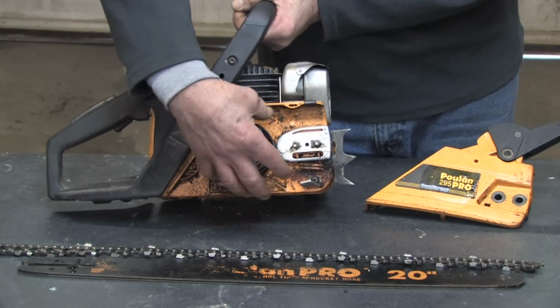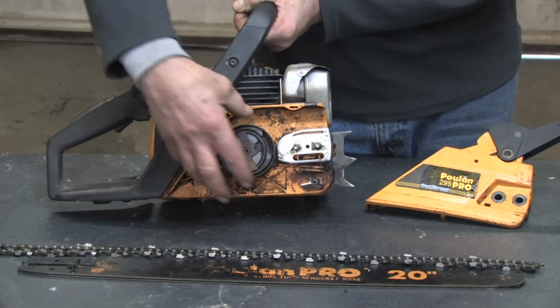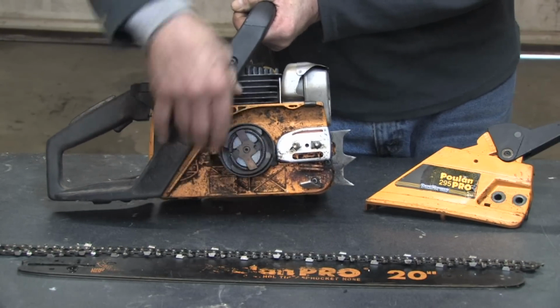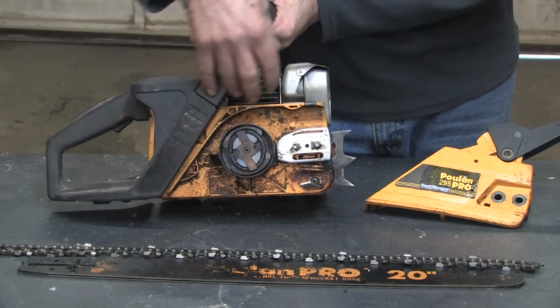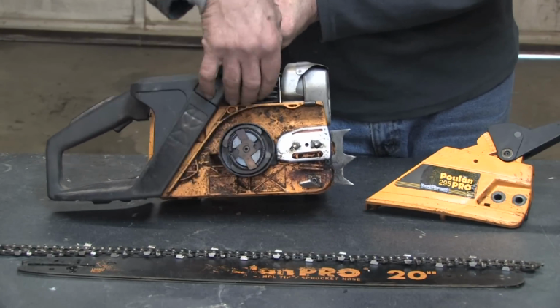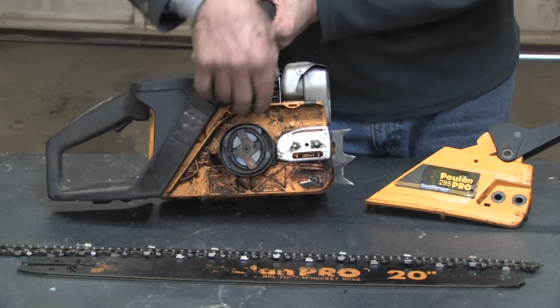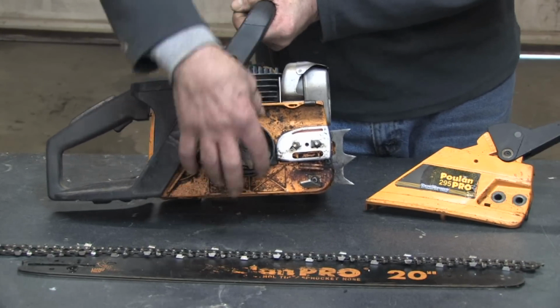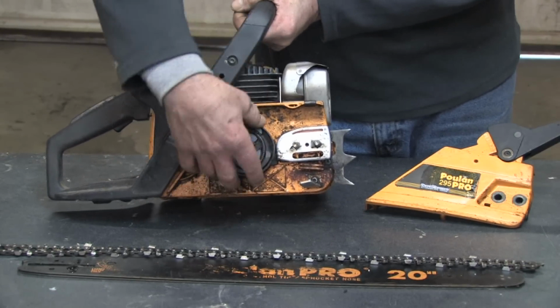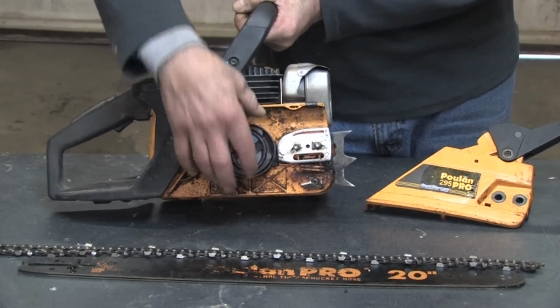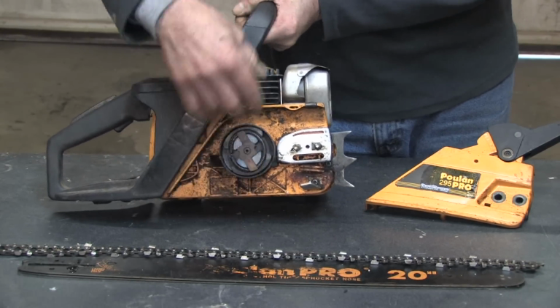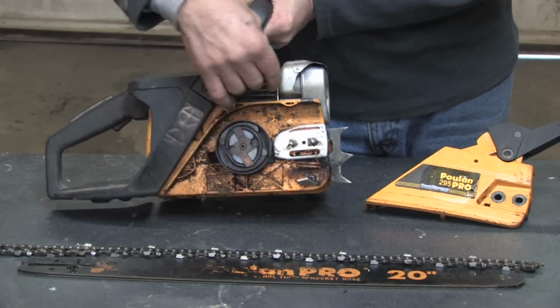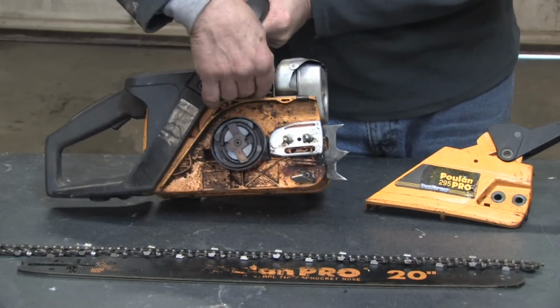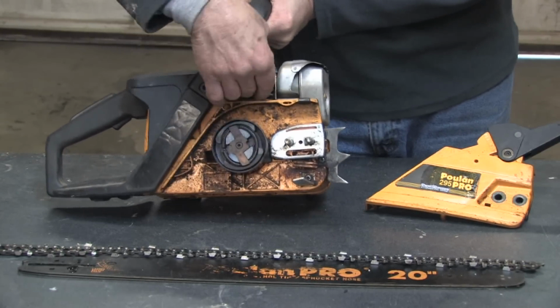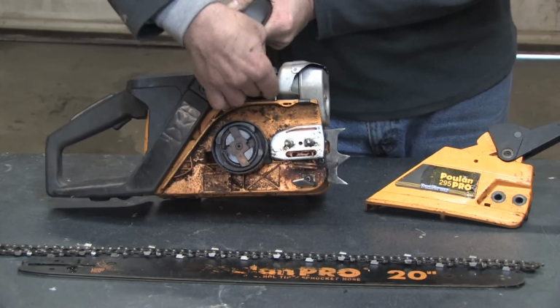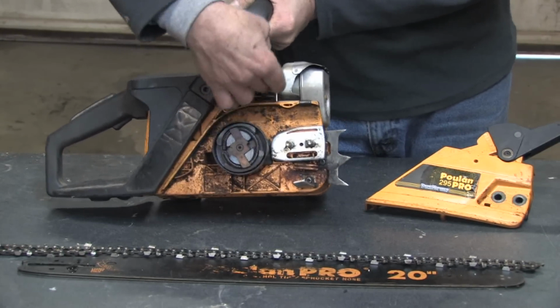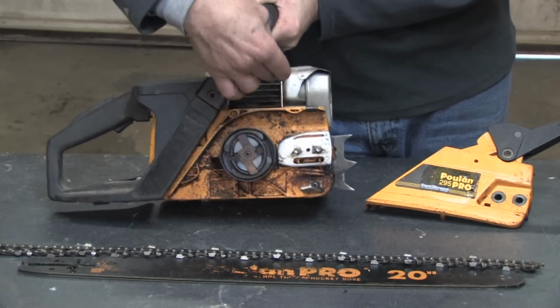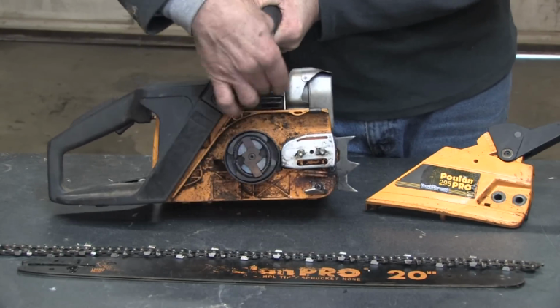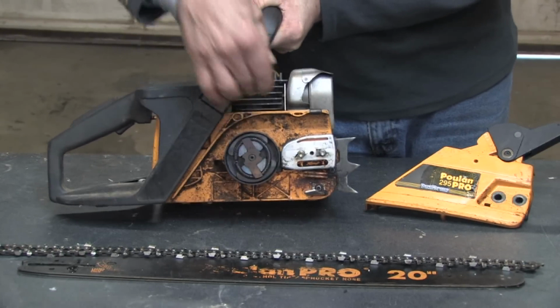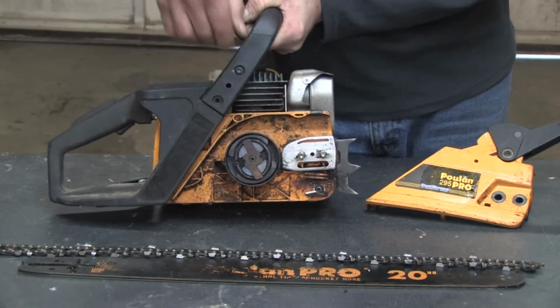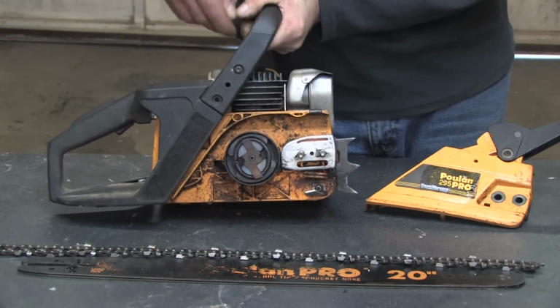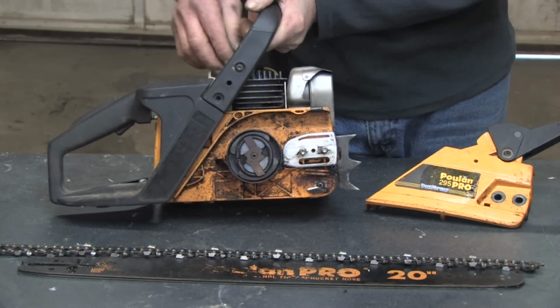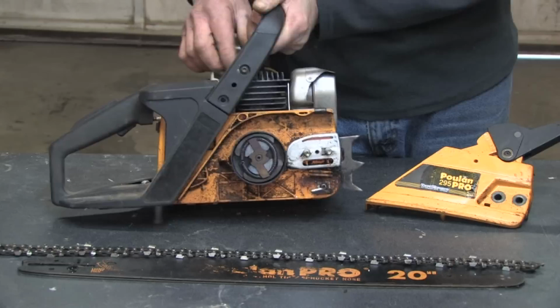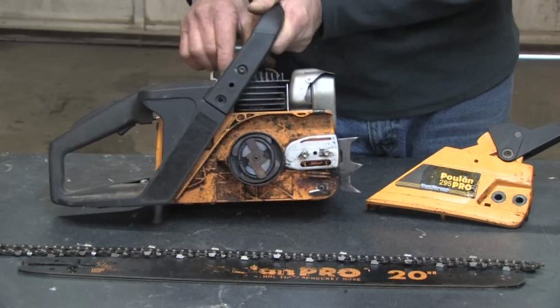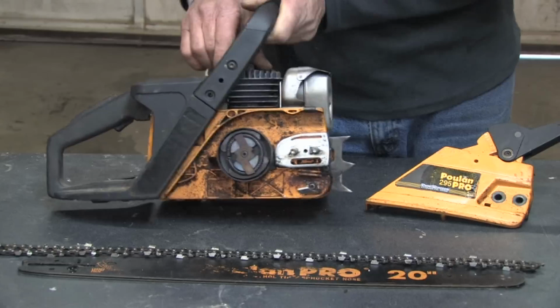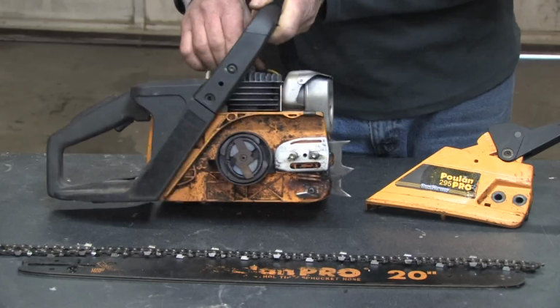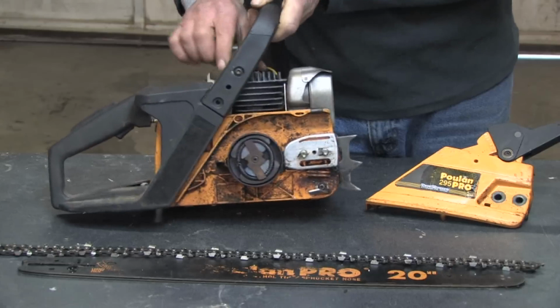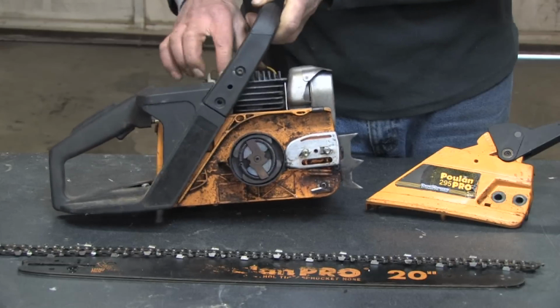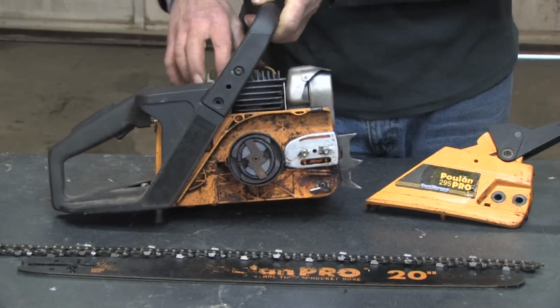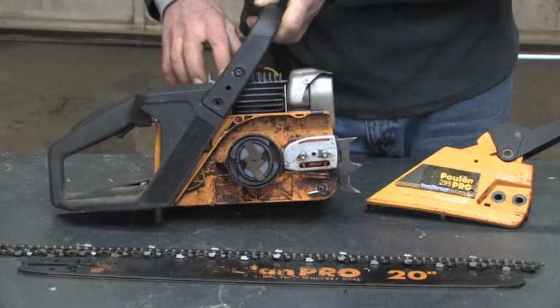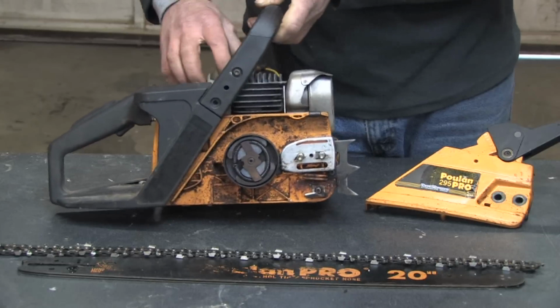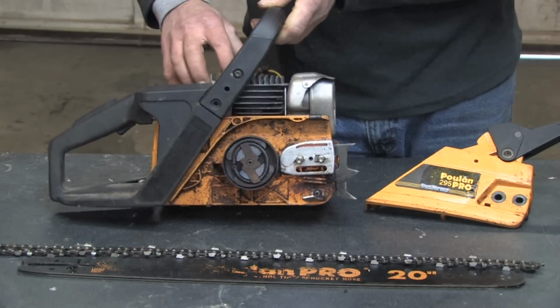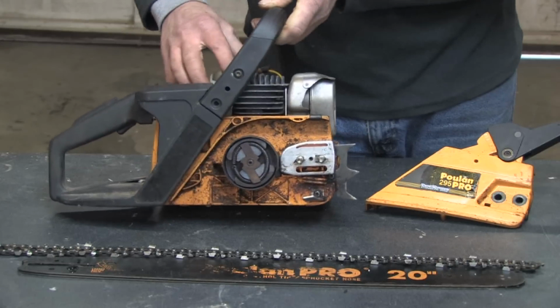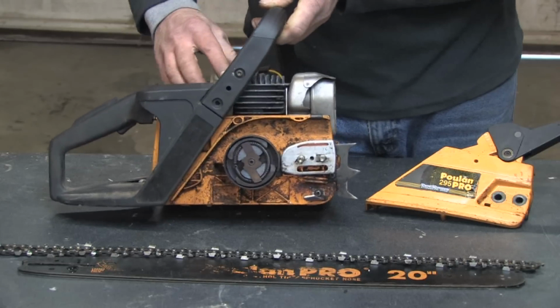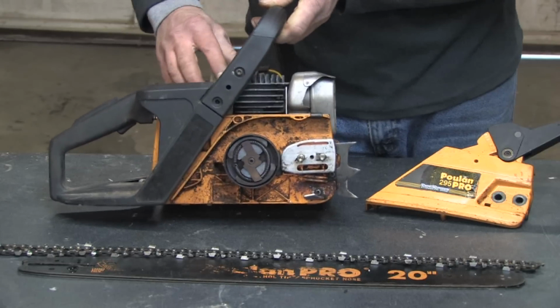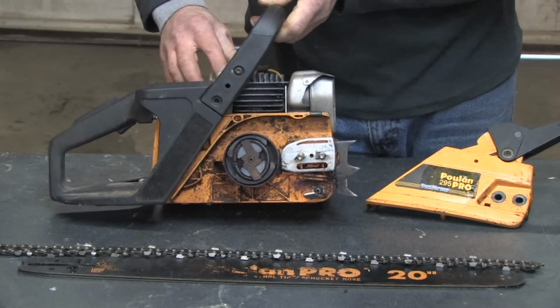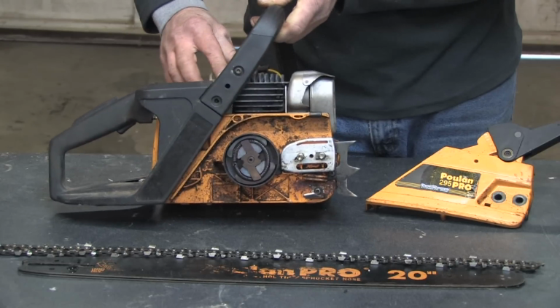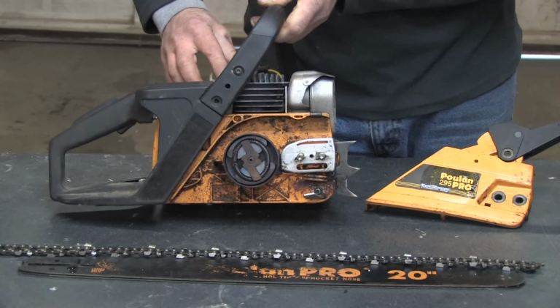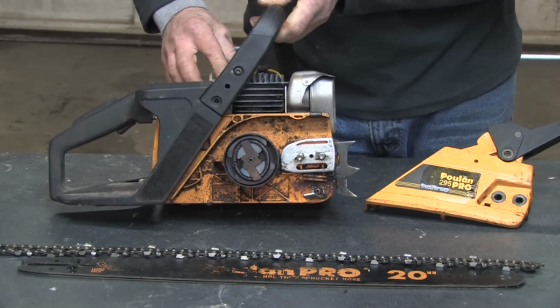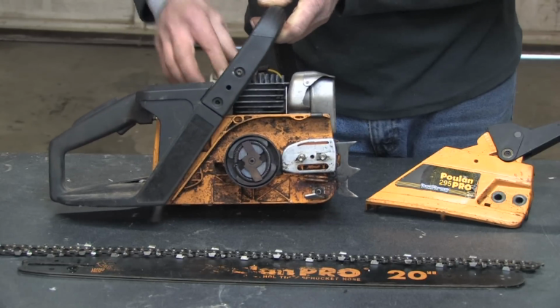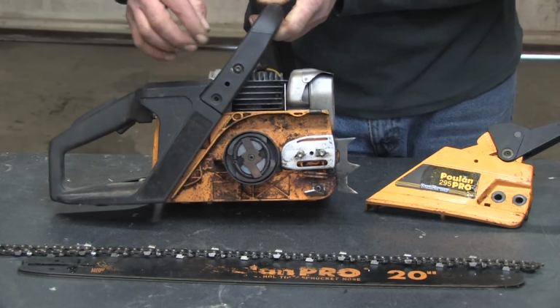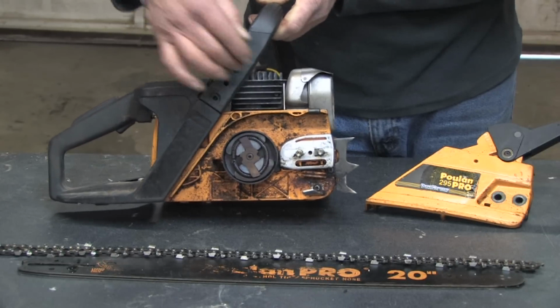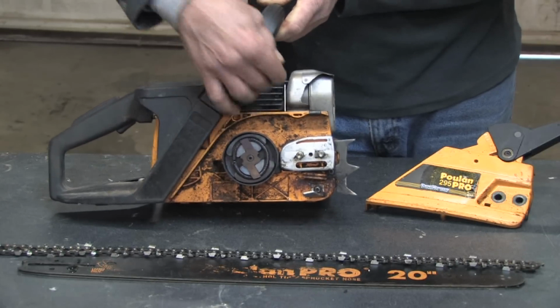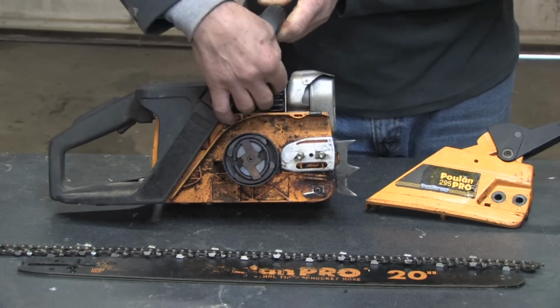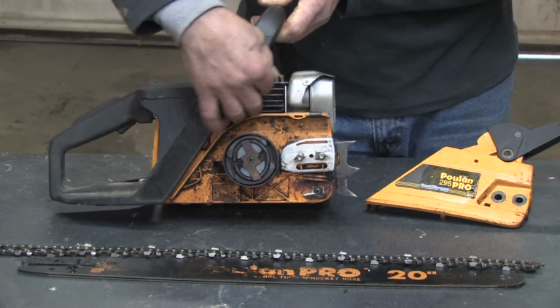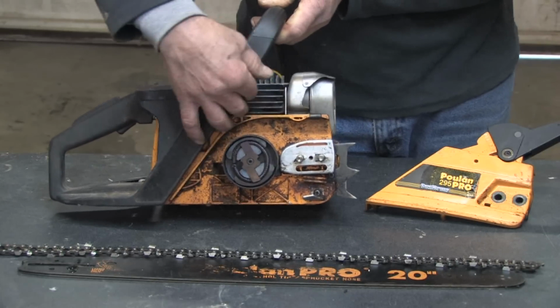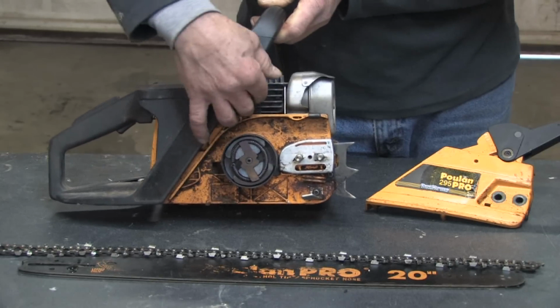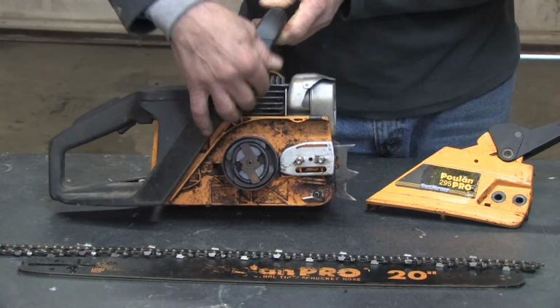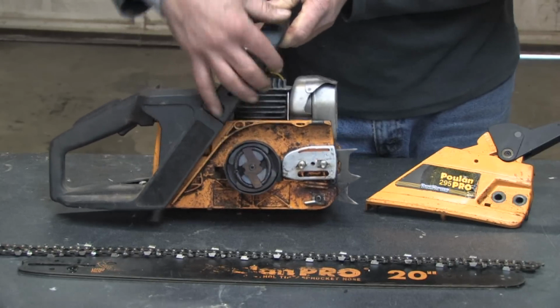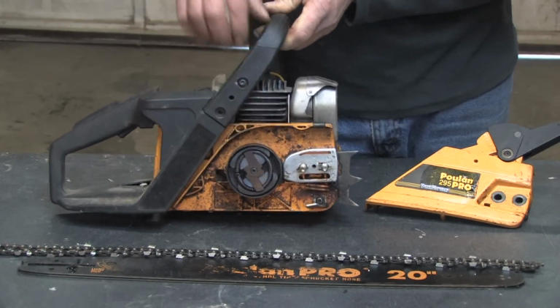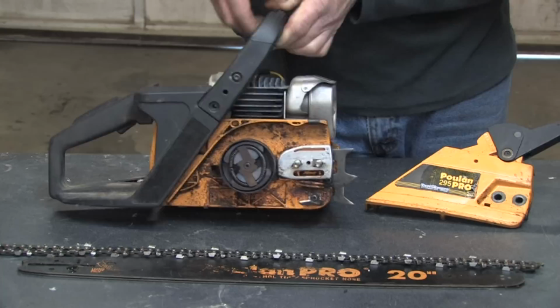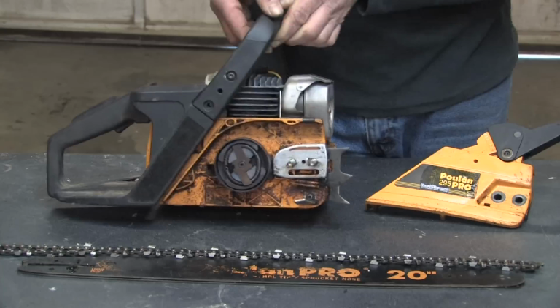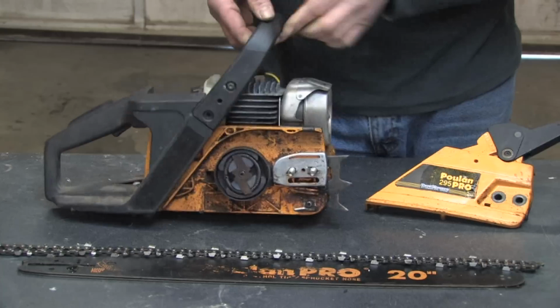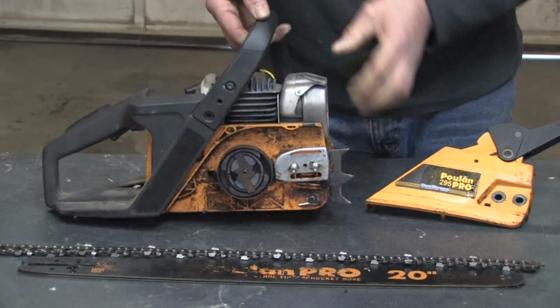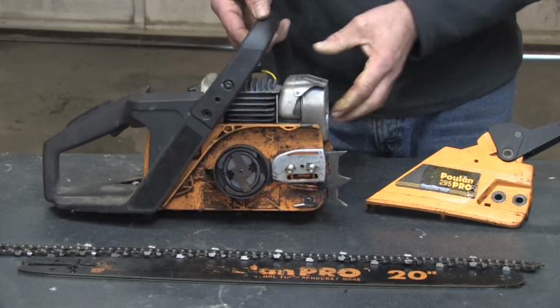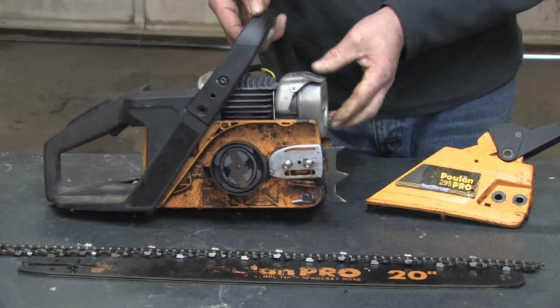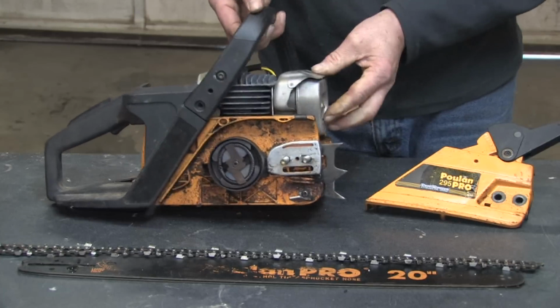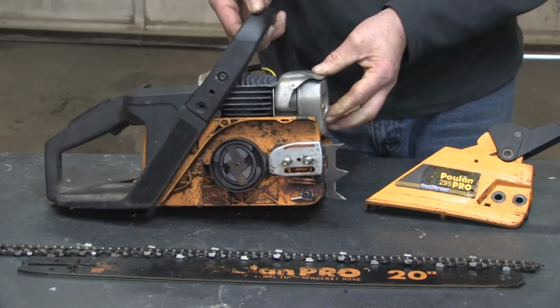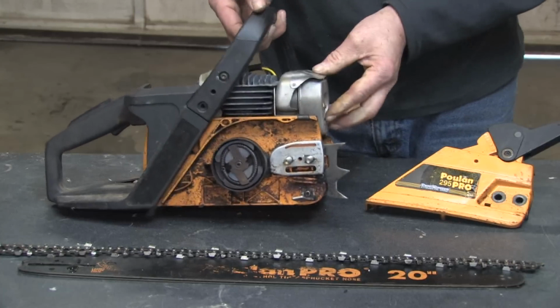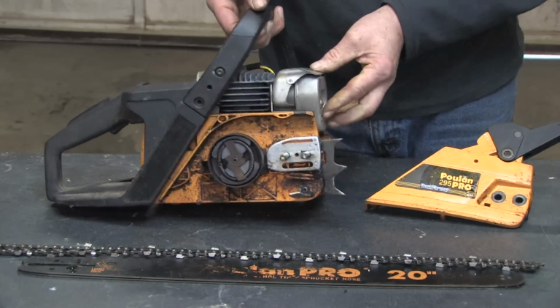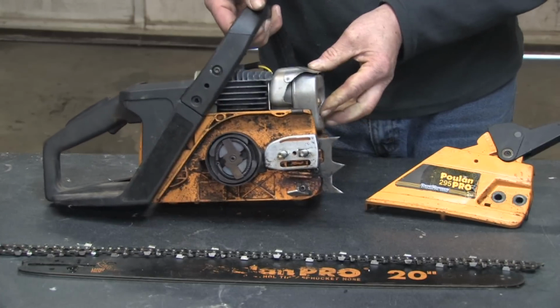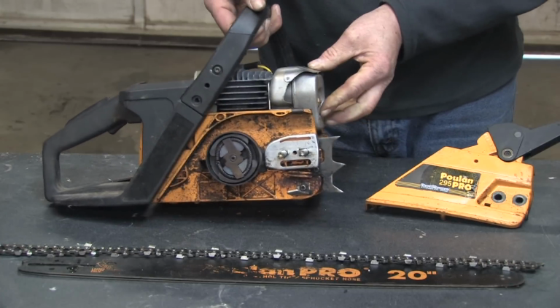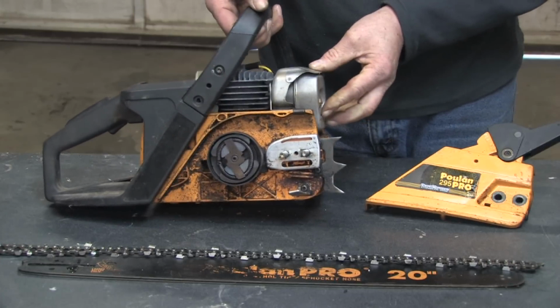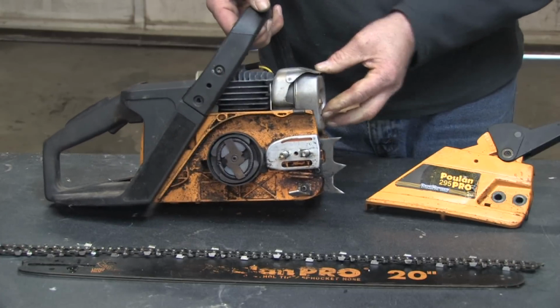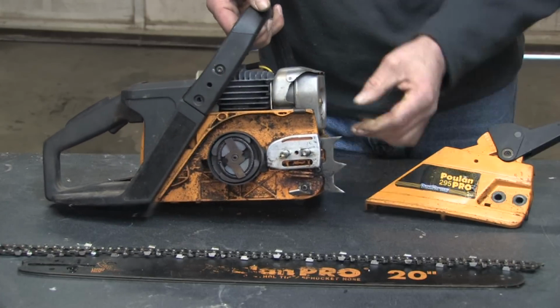On the backside of this, we have the motor. We can see the top half of the cylinder wall and air cooling. Exhaust system over here.